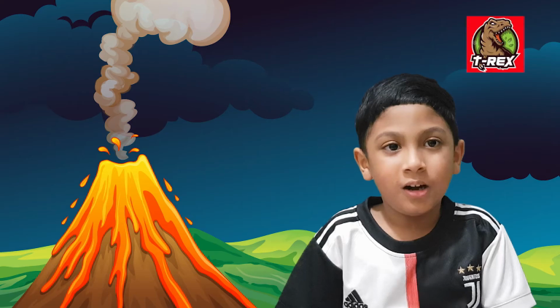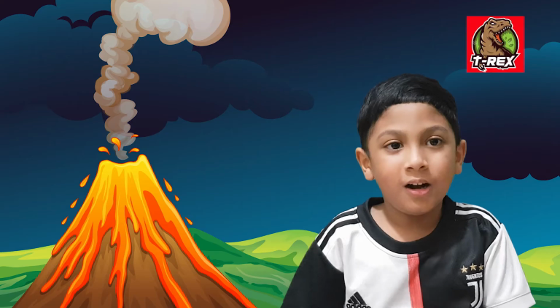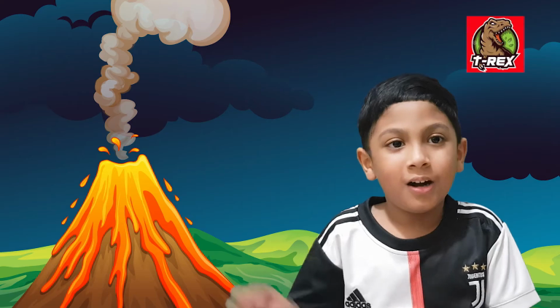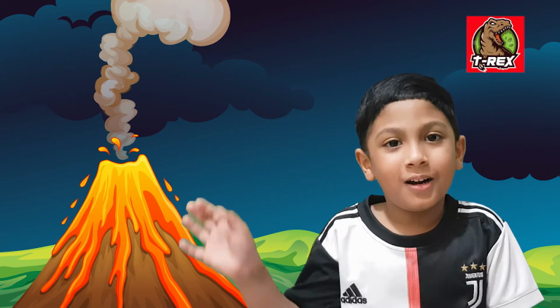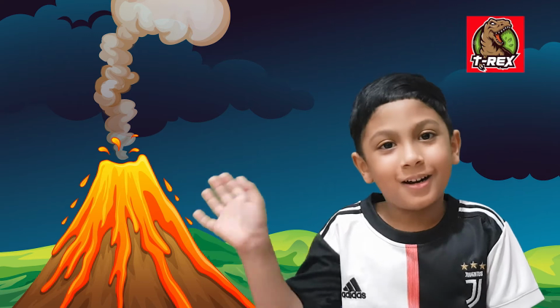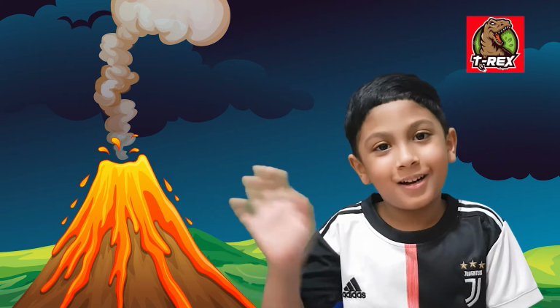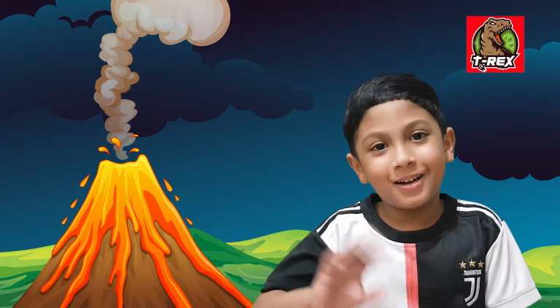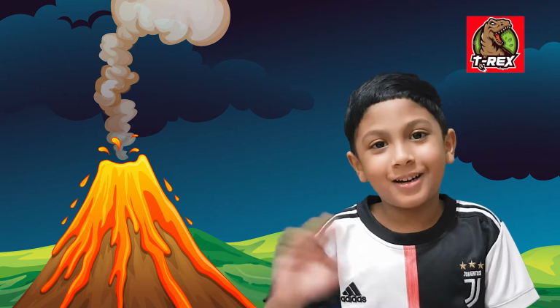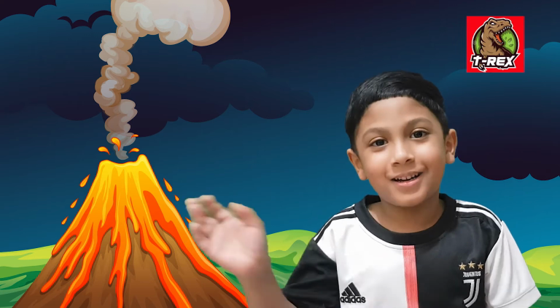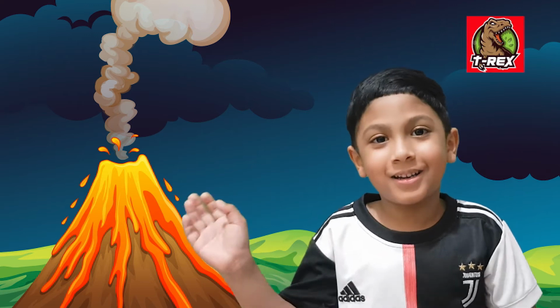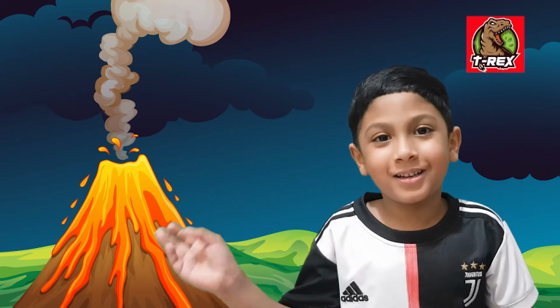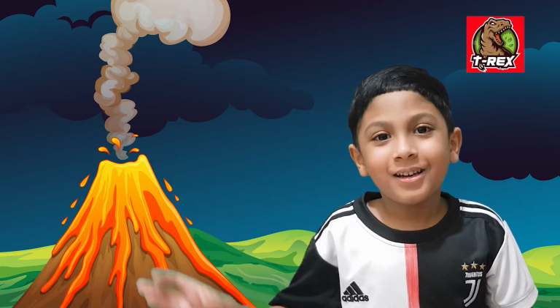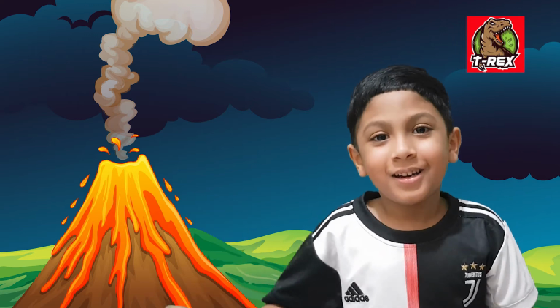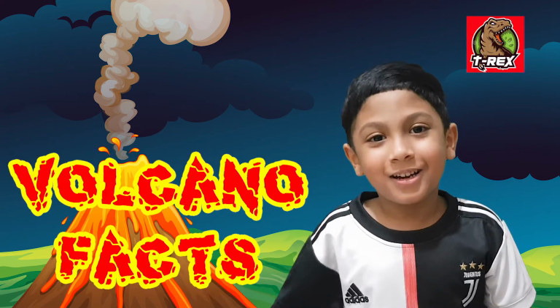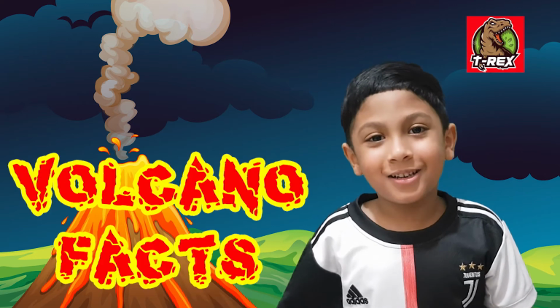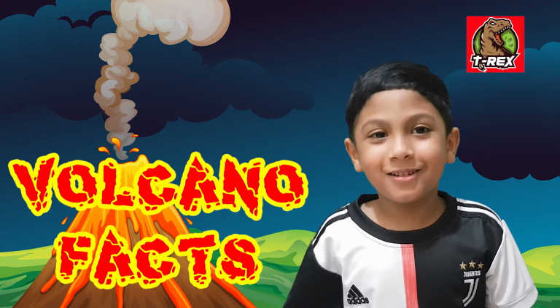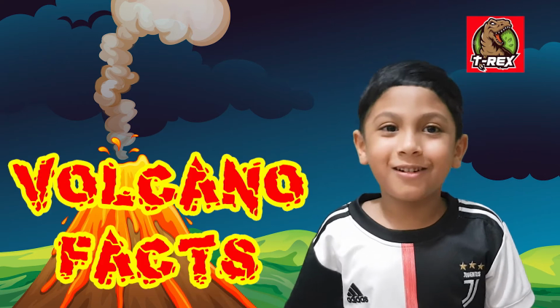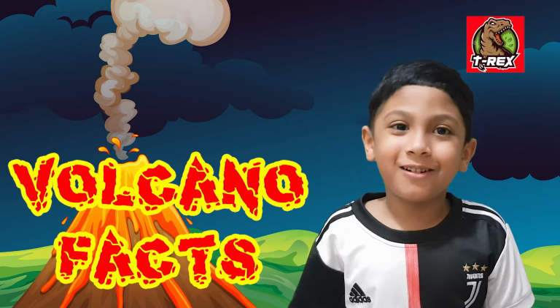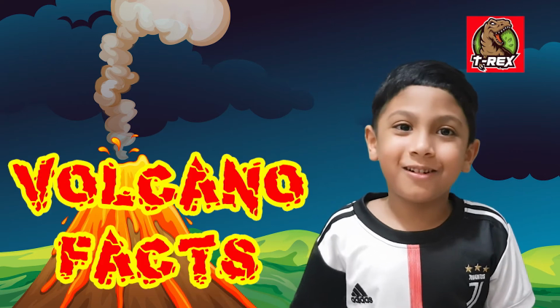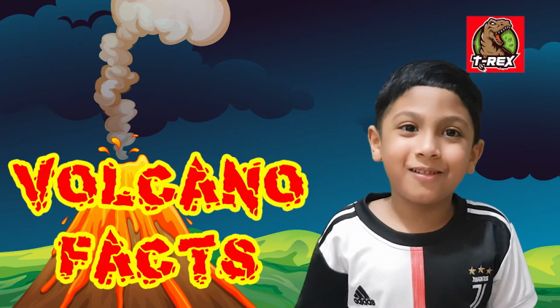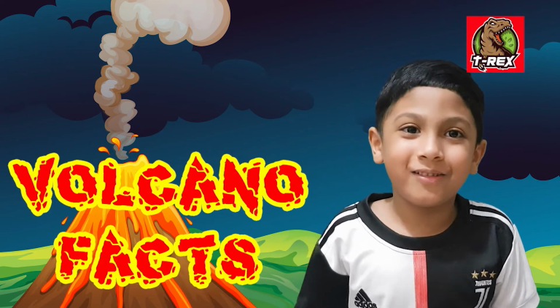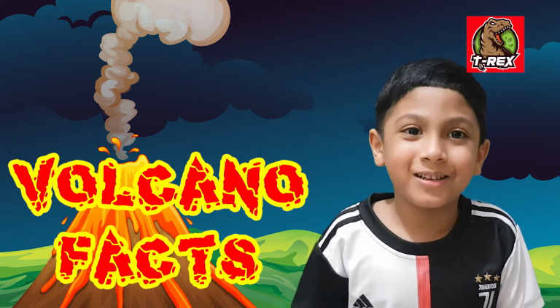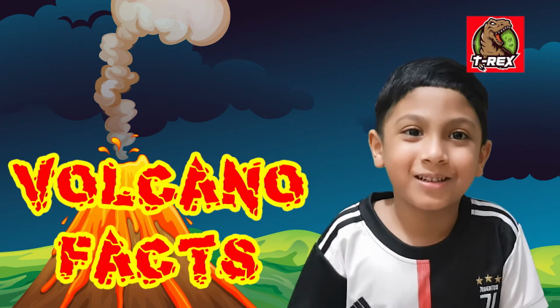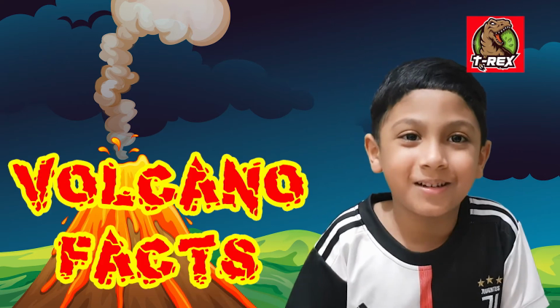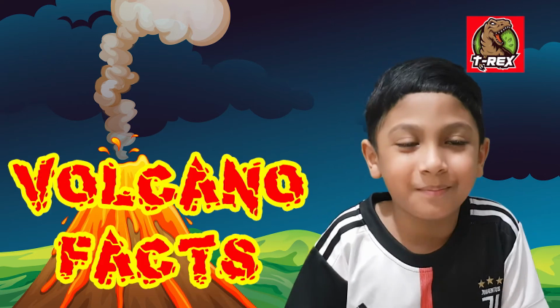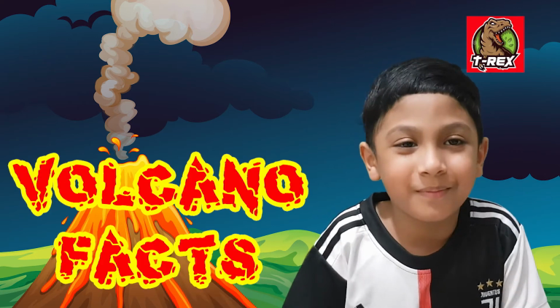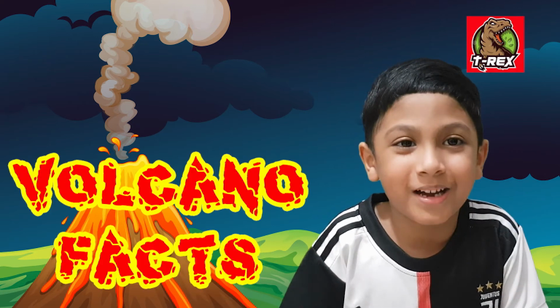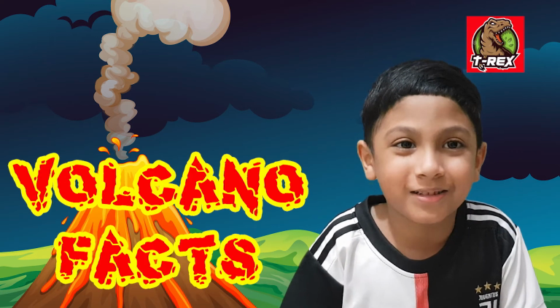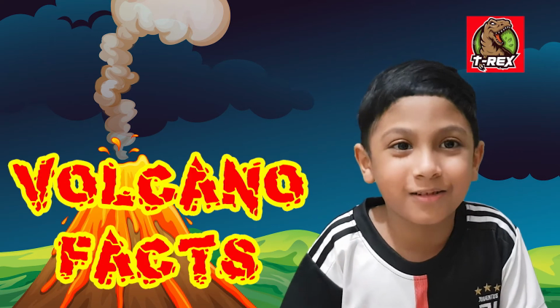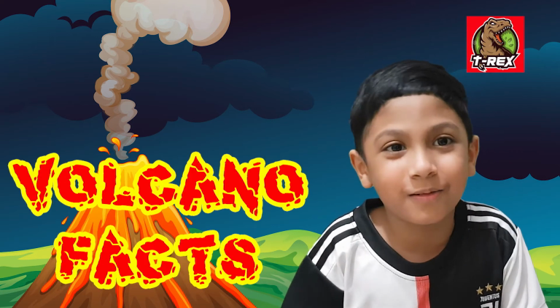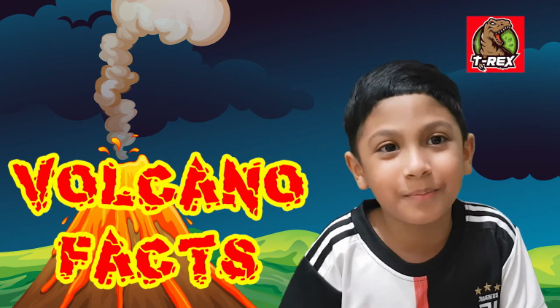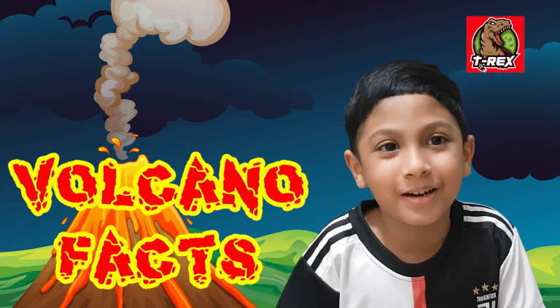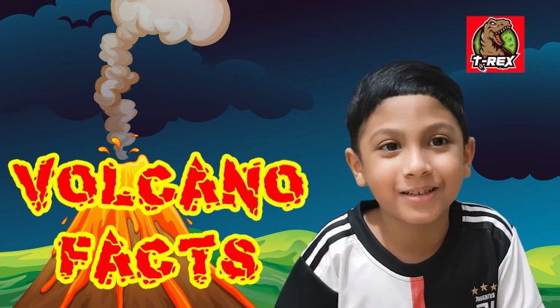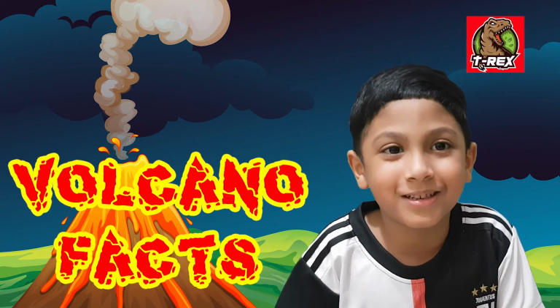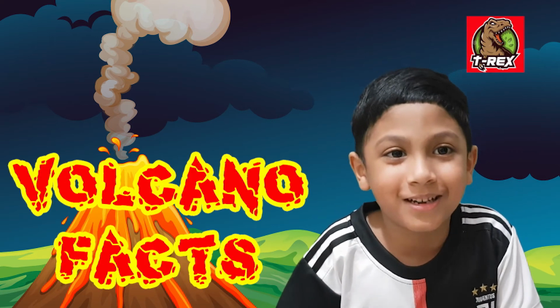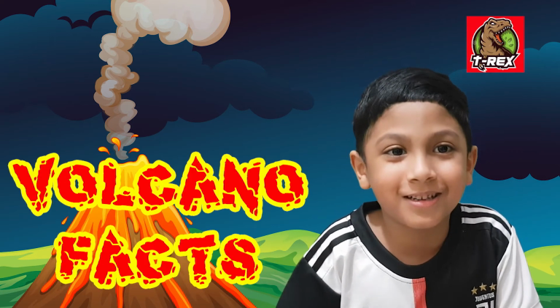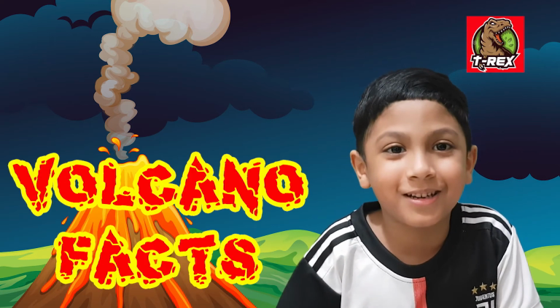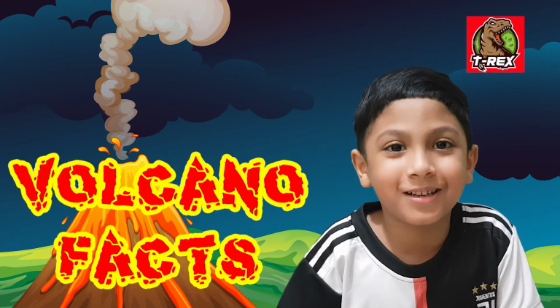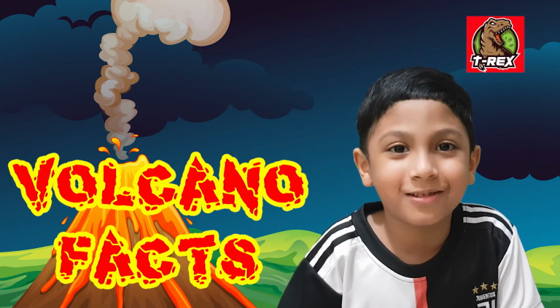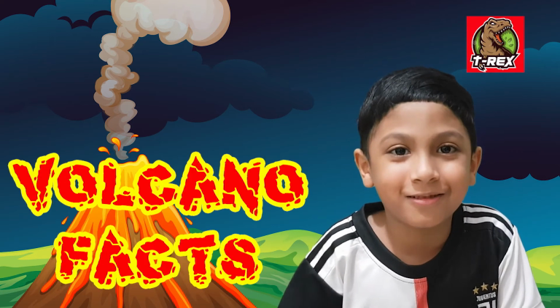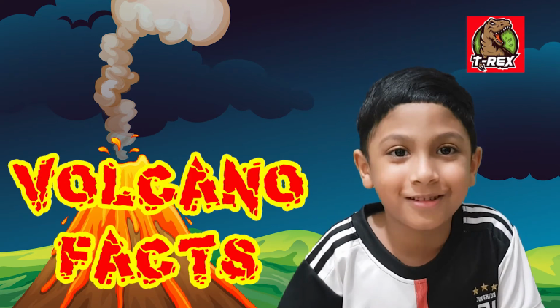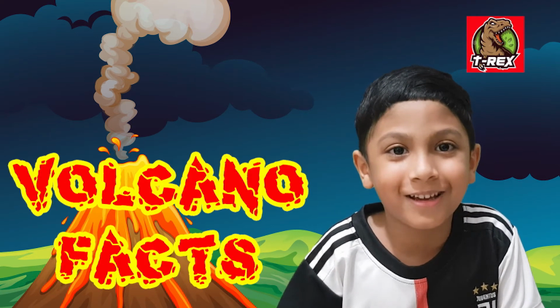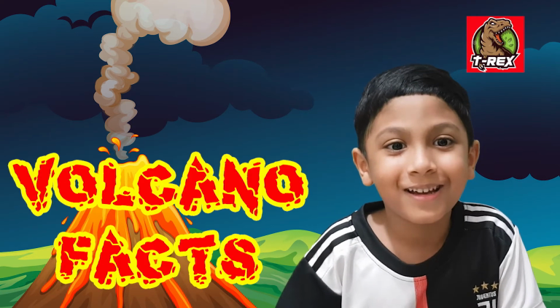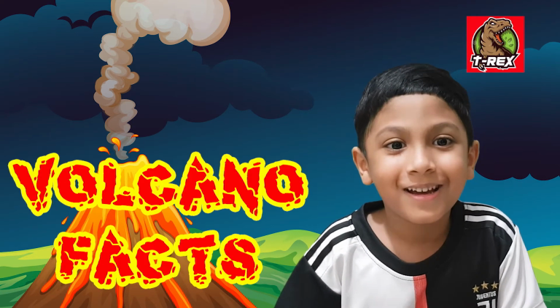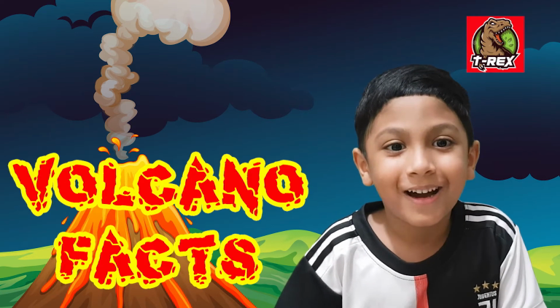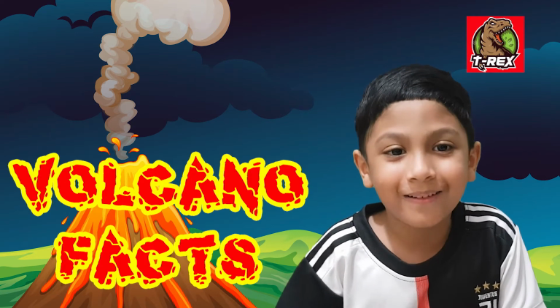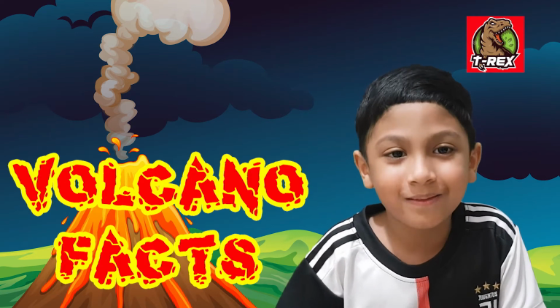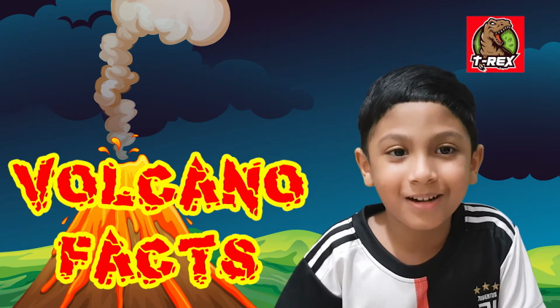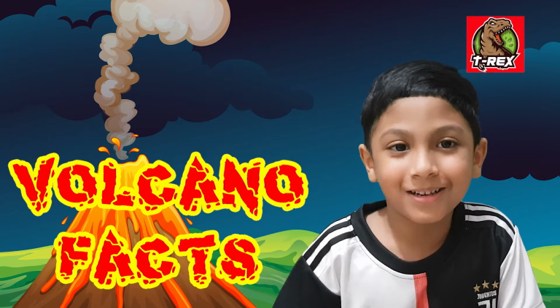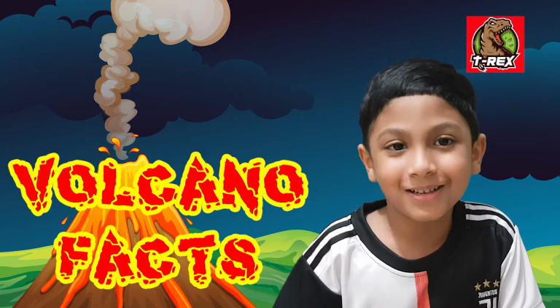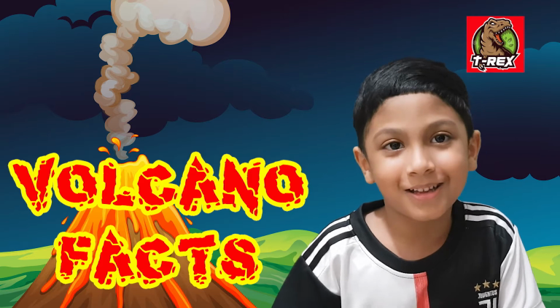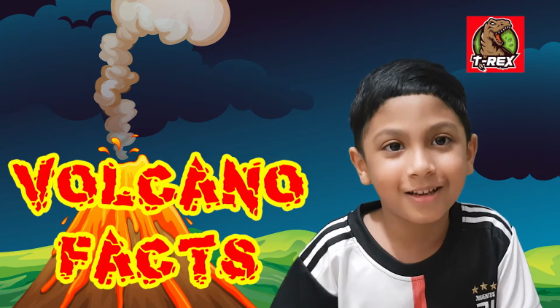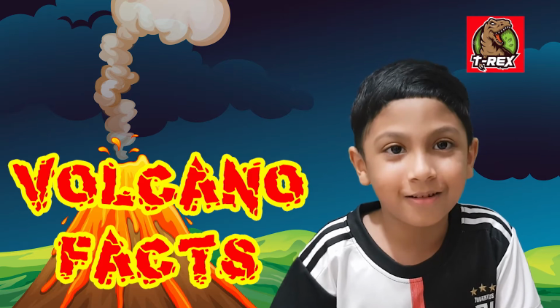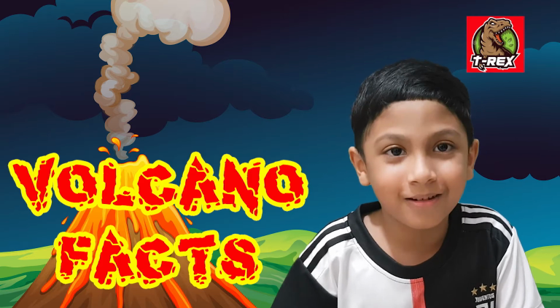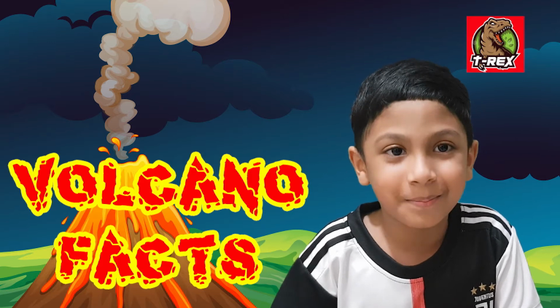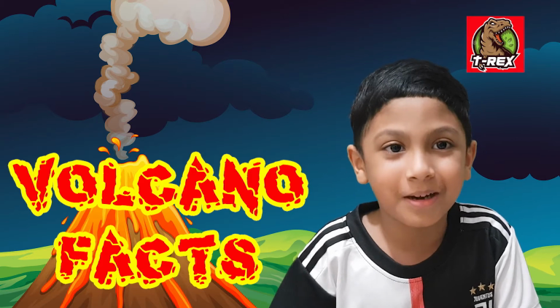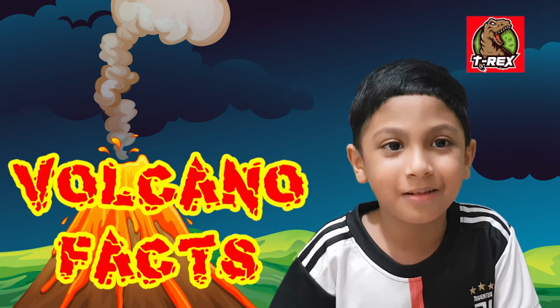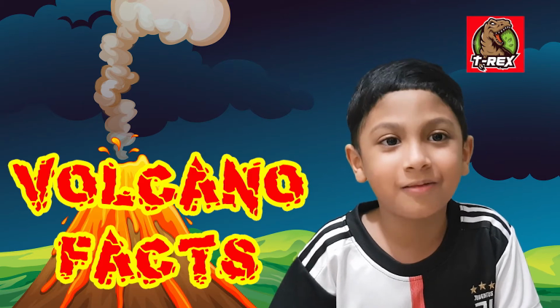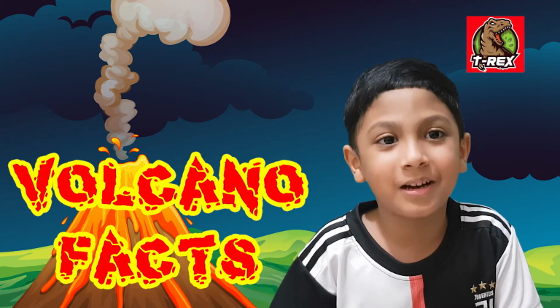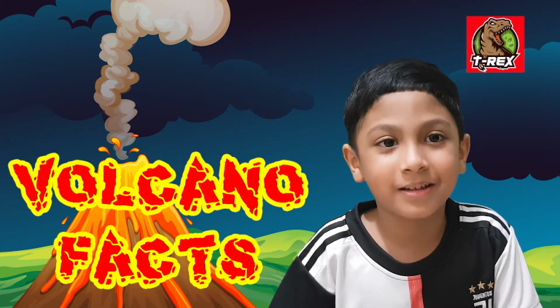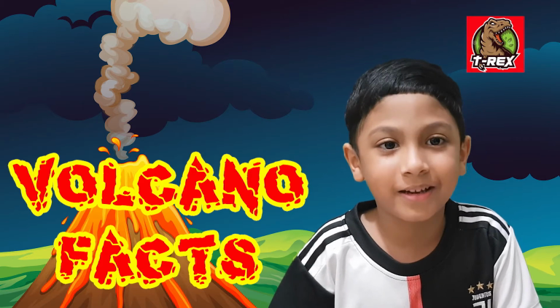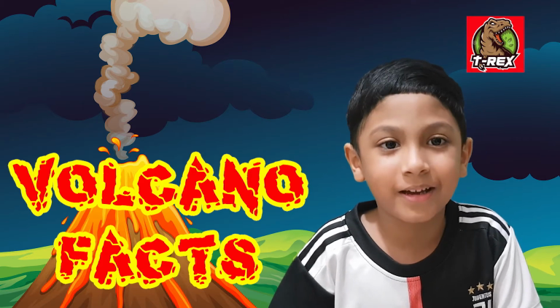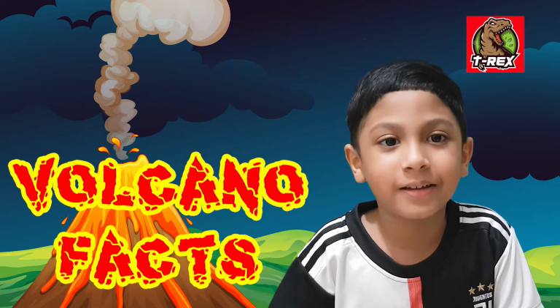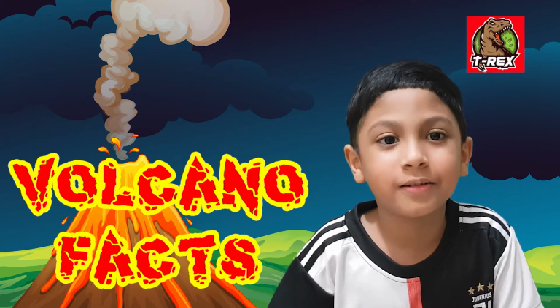Hi! Hello! Welcome back to my channel. Today, I am going to tell you about volcanoes.